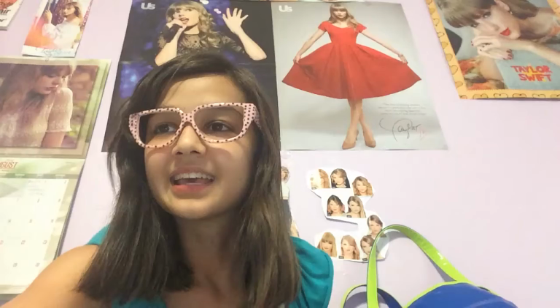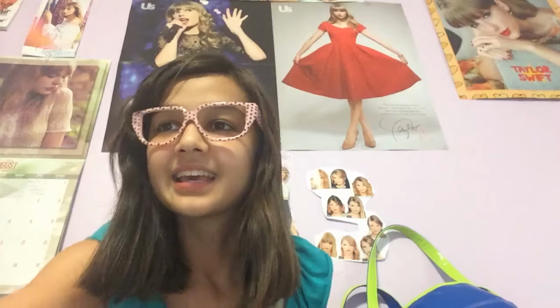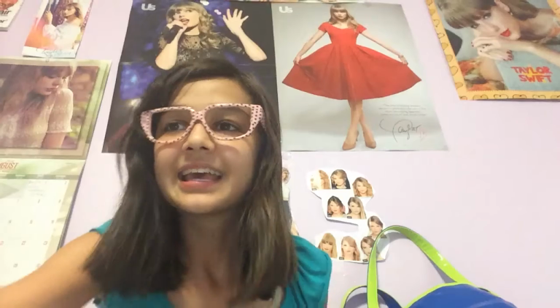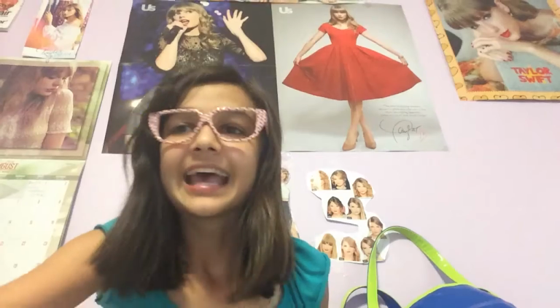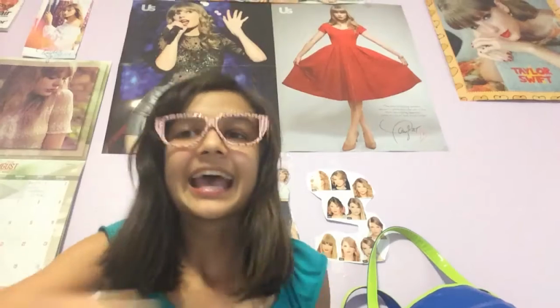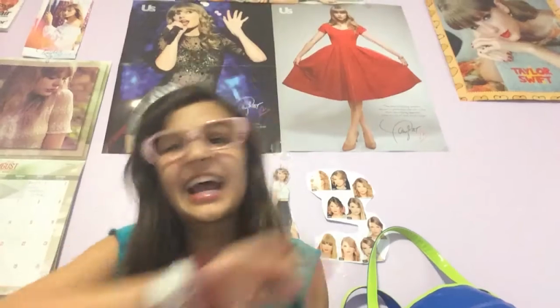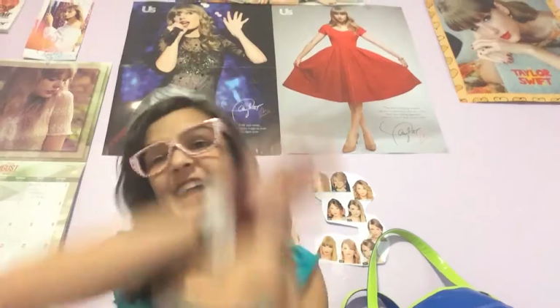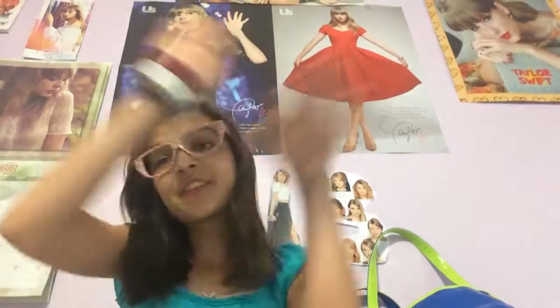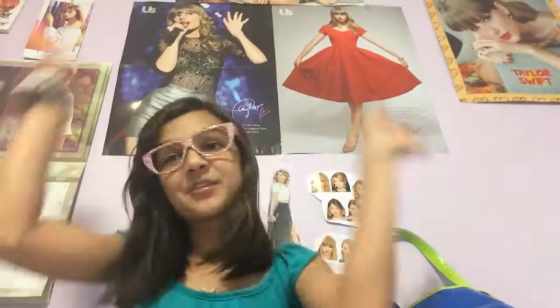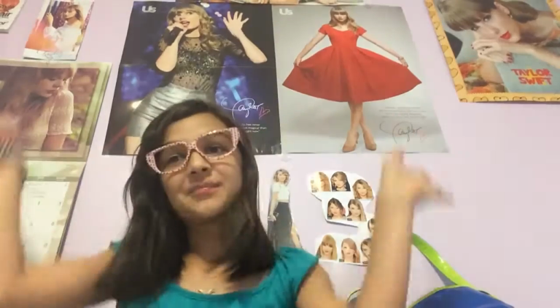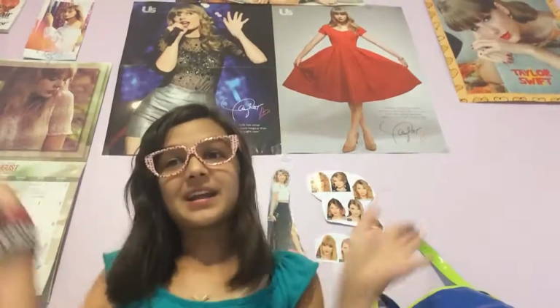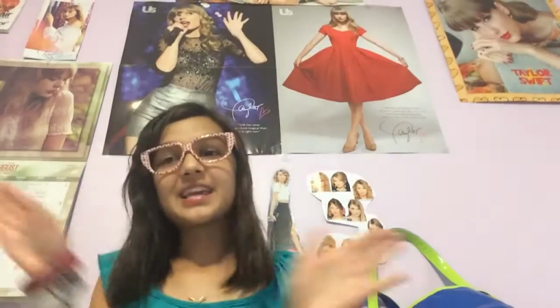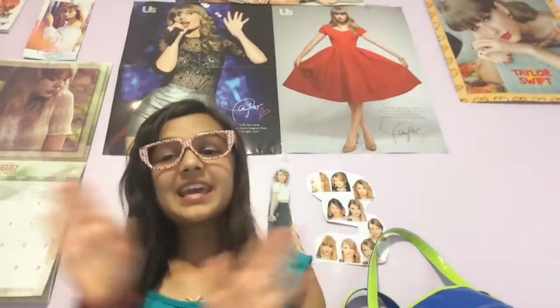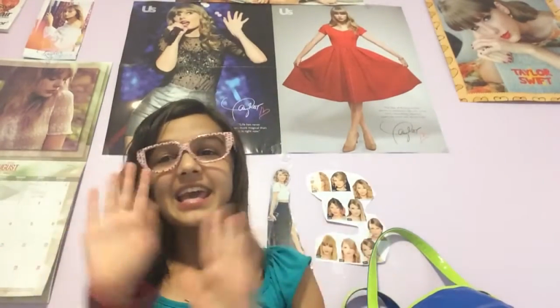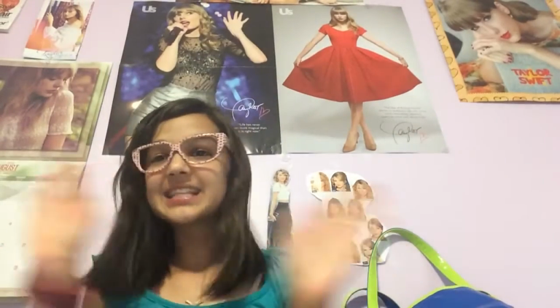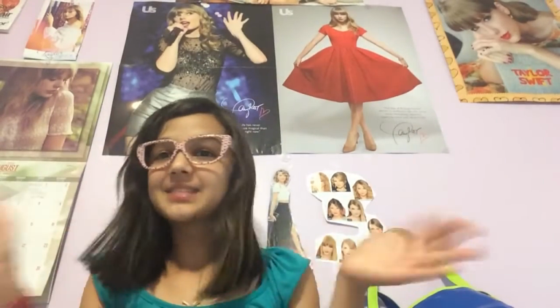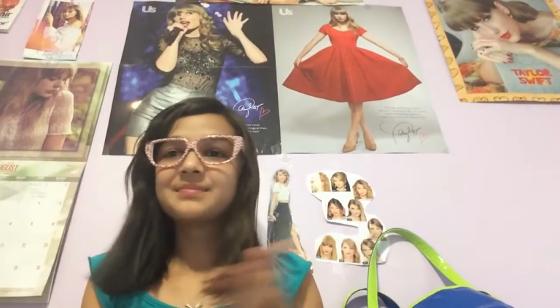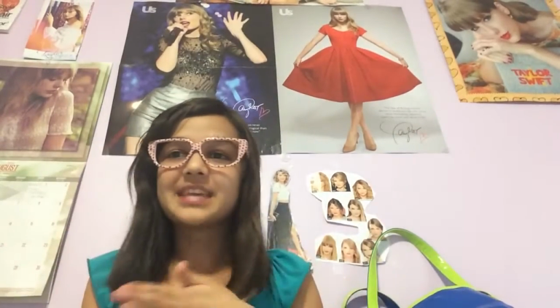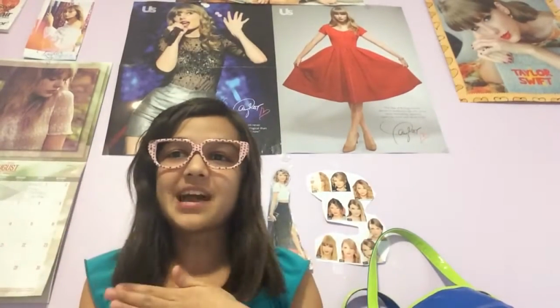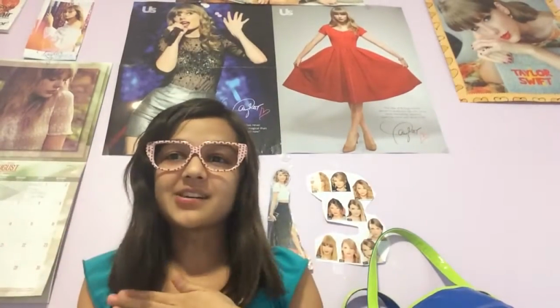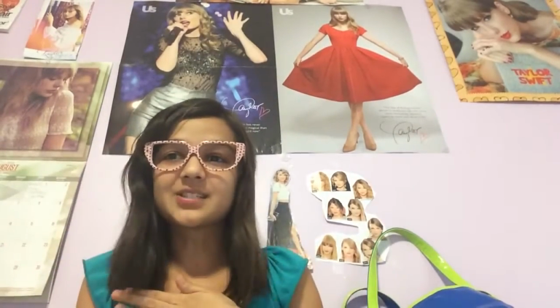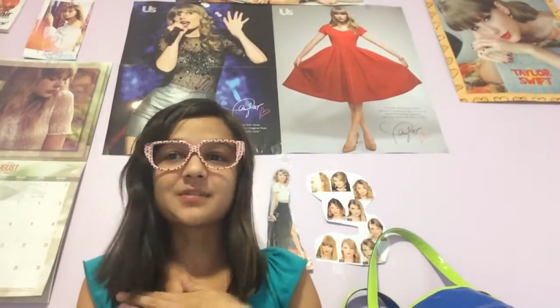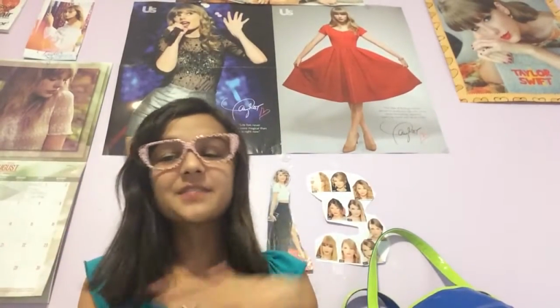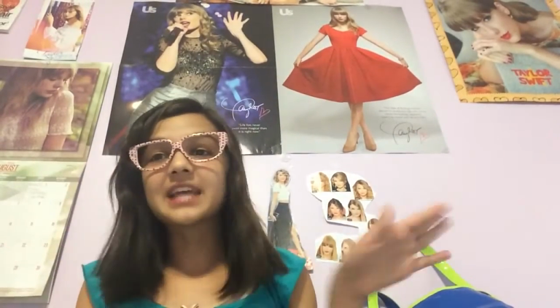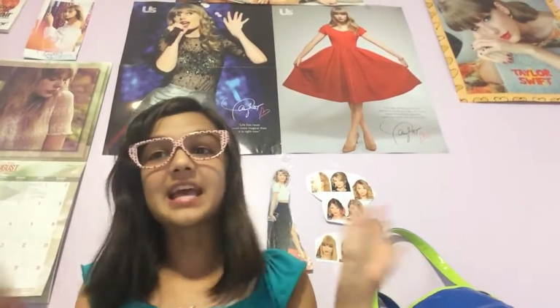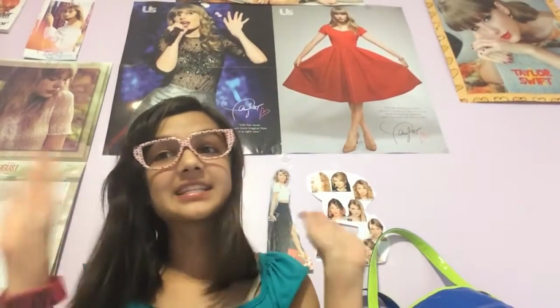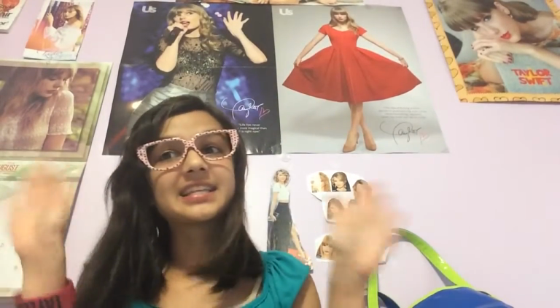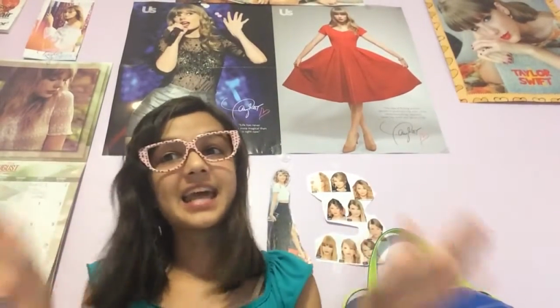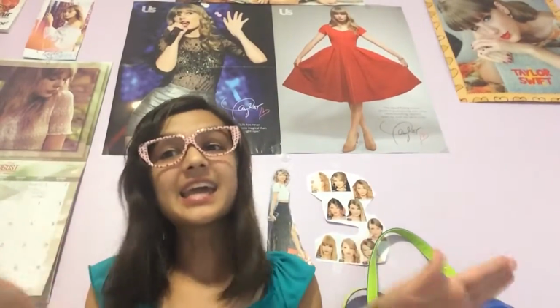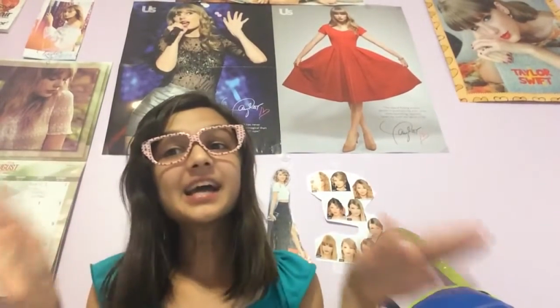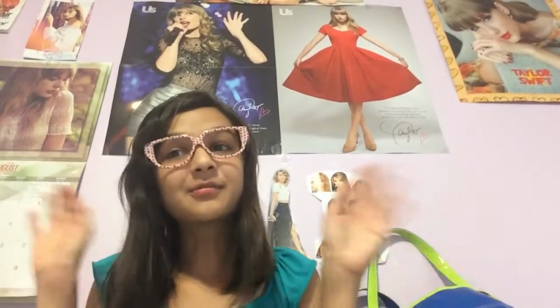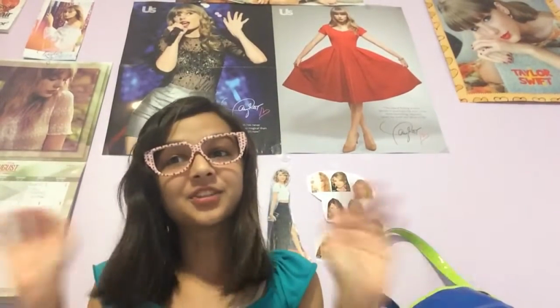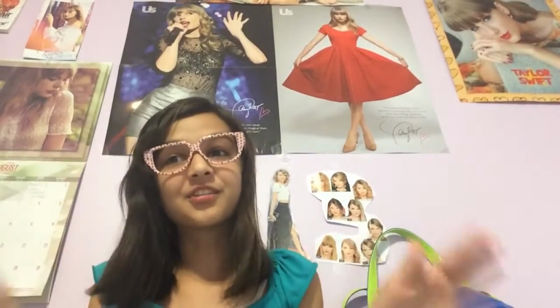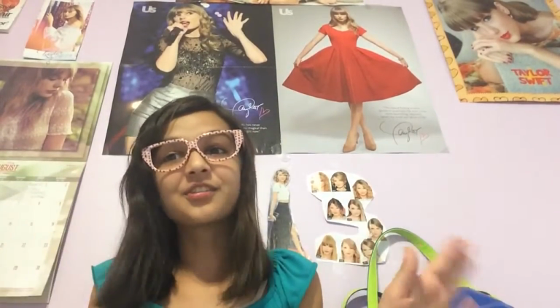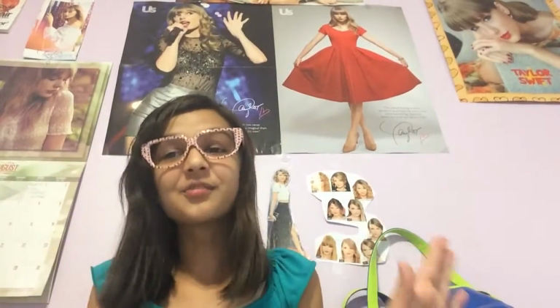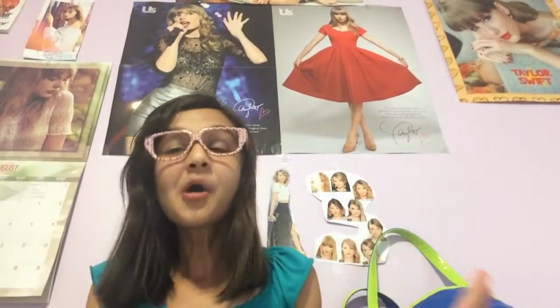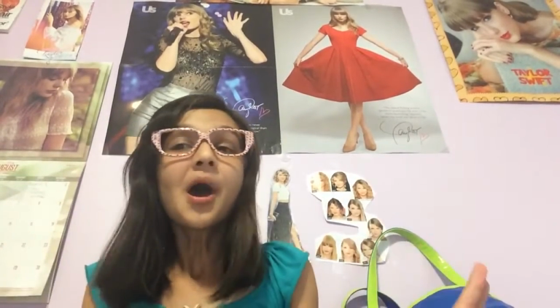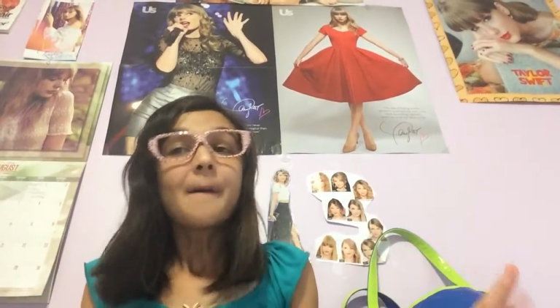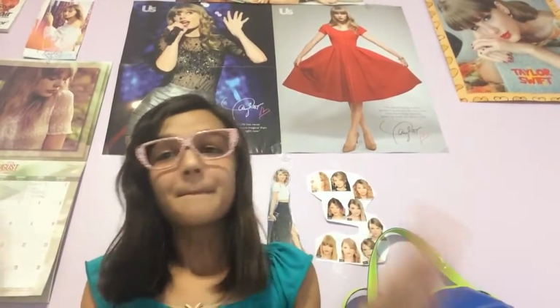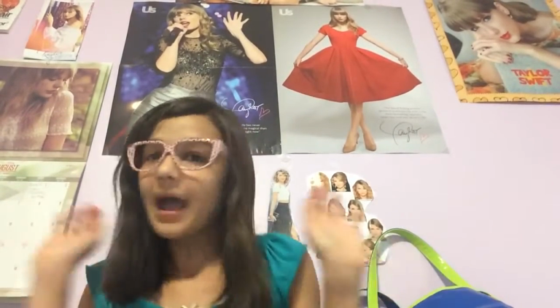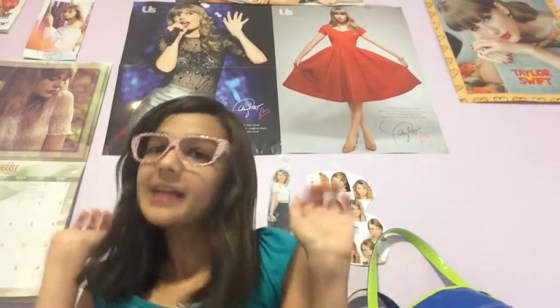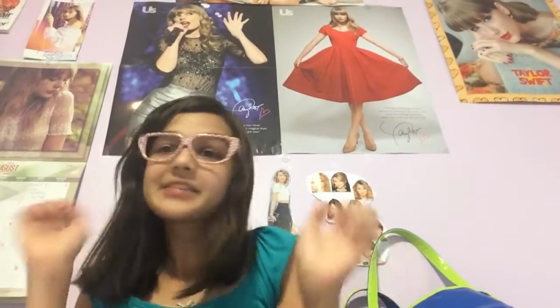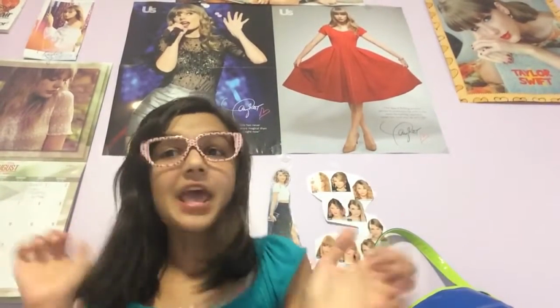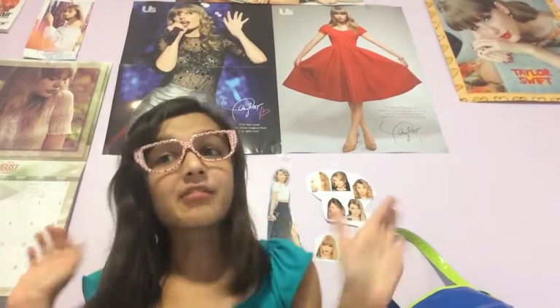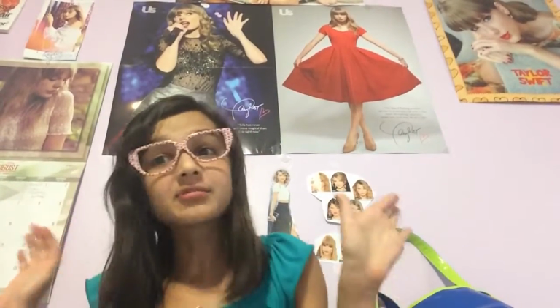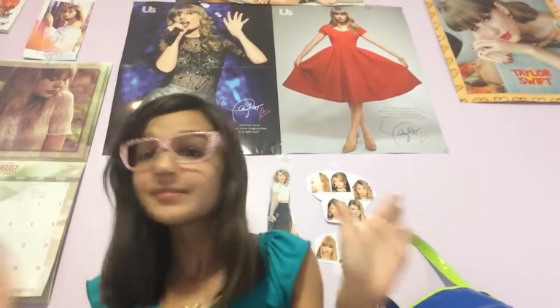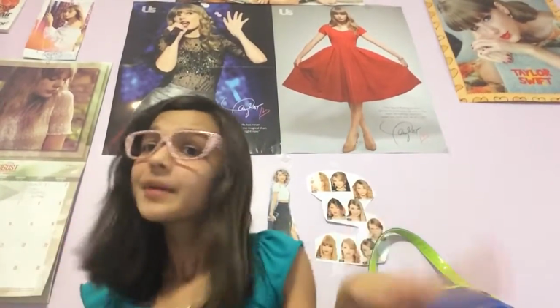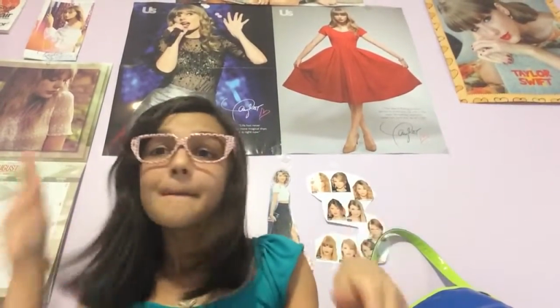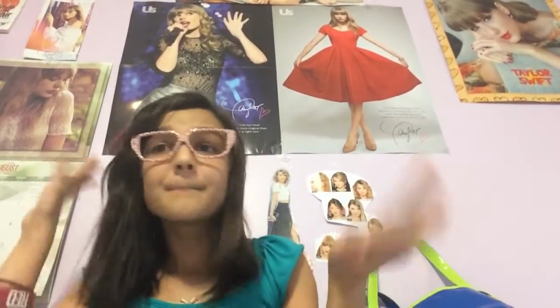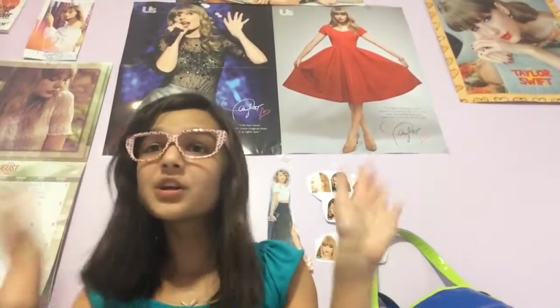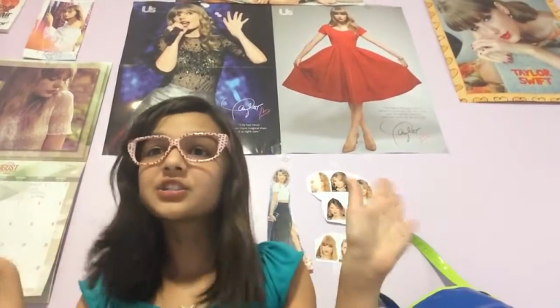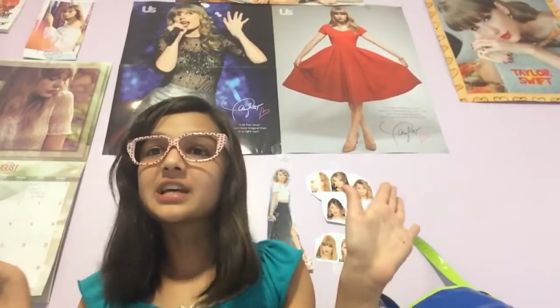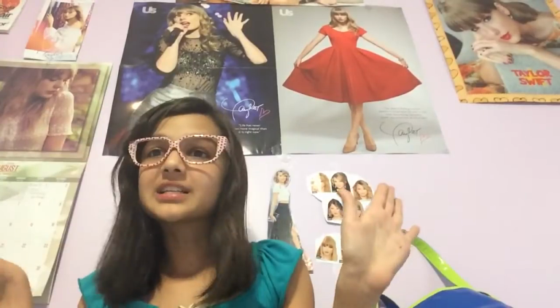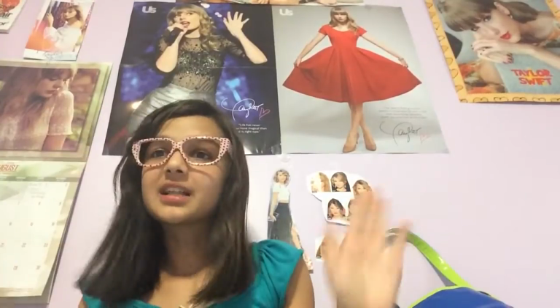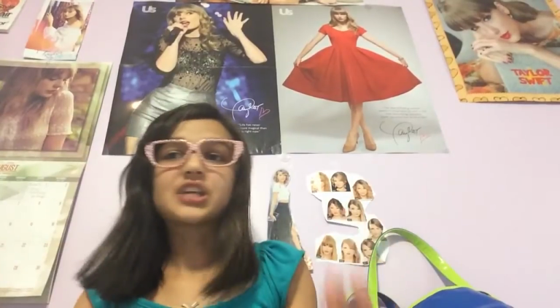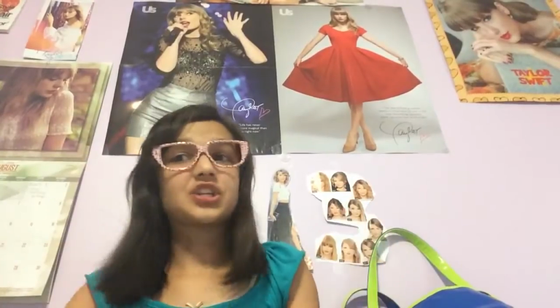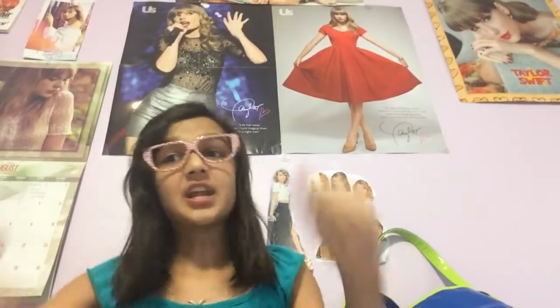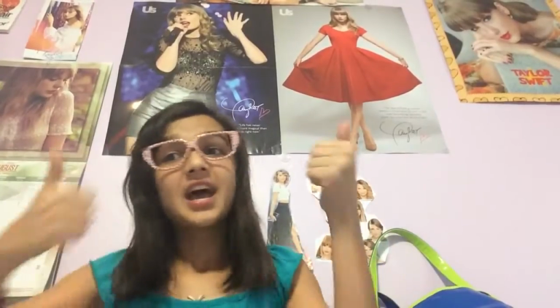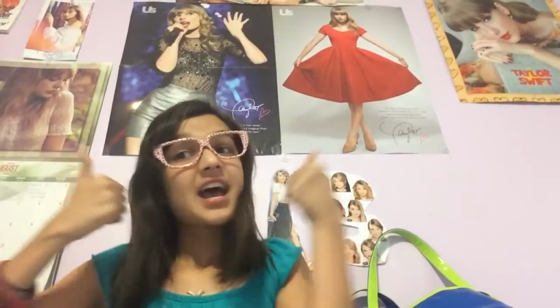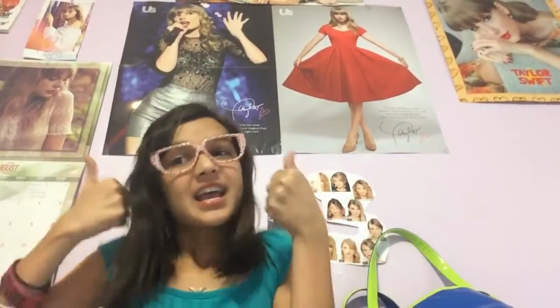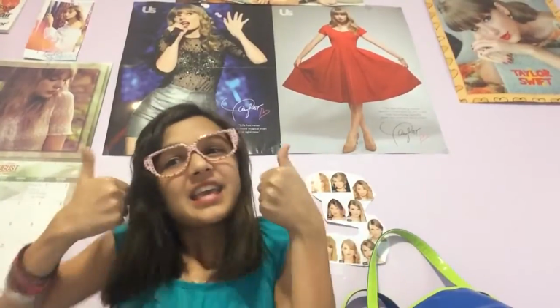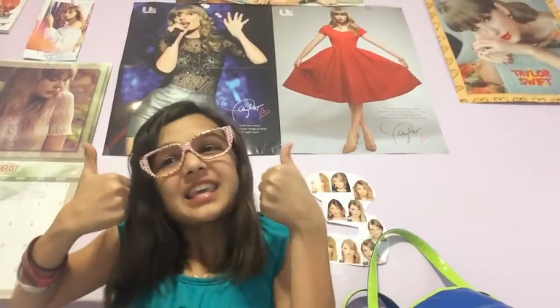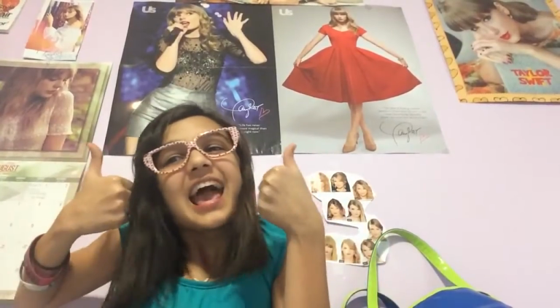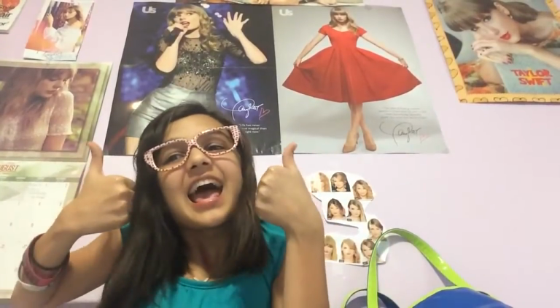Hello everybody, it's MeowSwift and today I'm showing you my Taylor Swift merchandise collection. Yay!